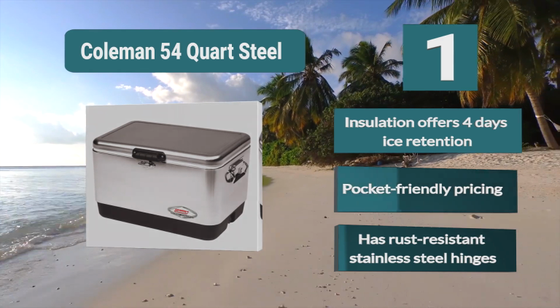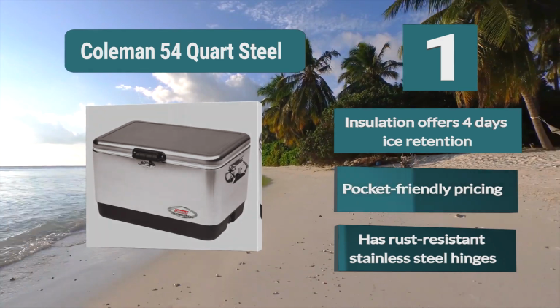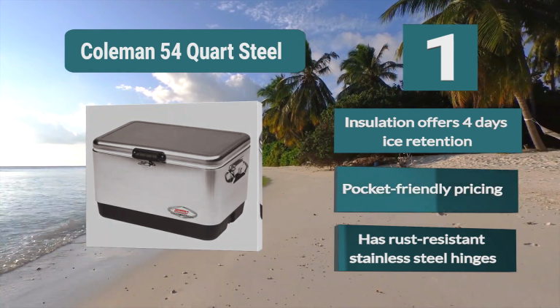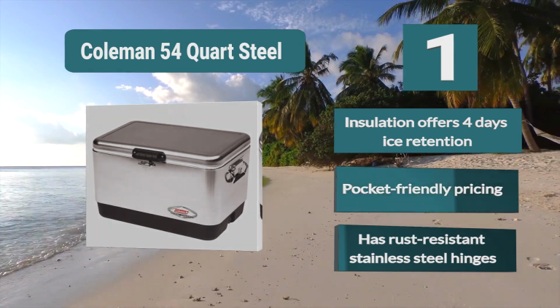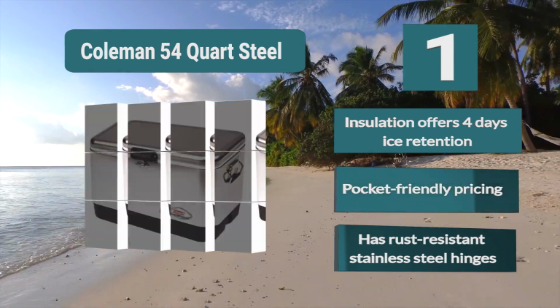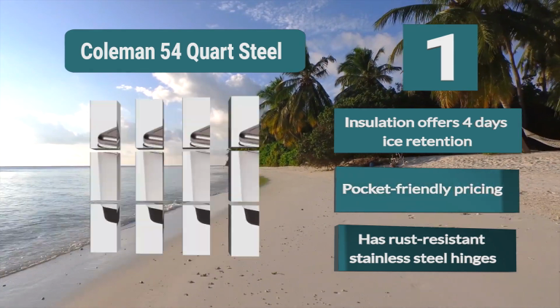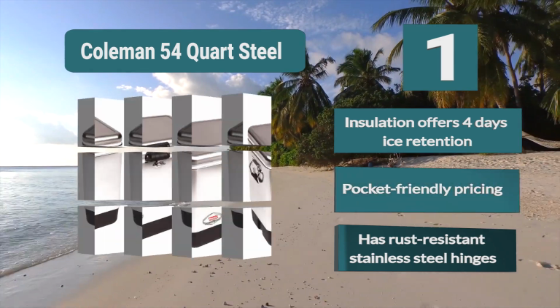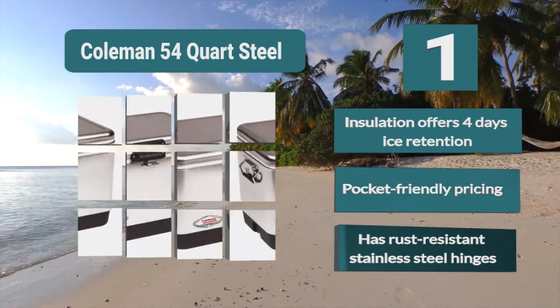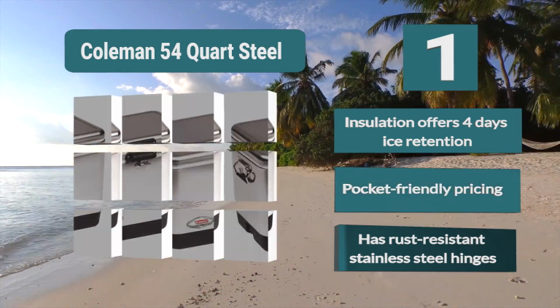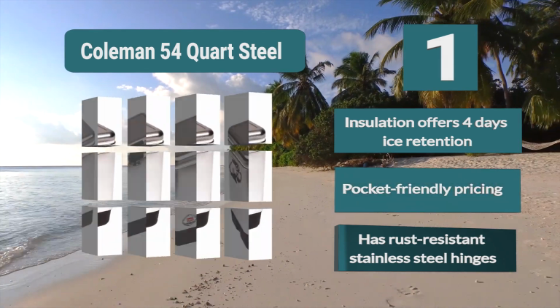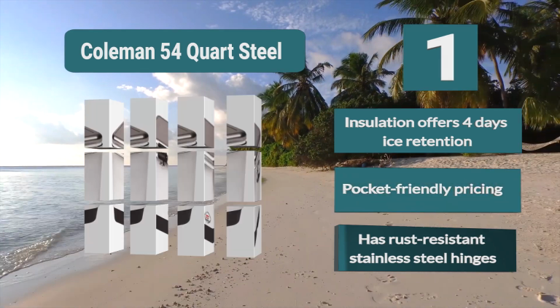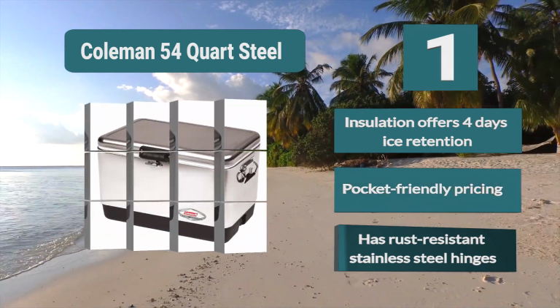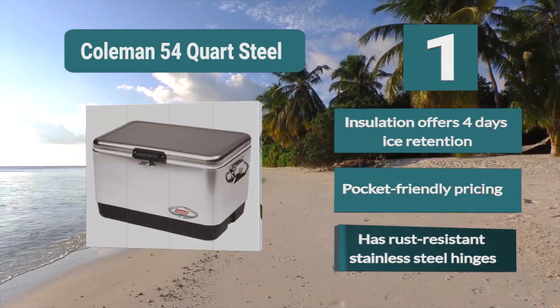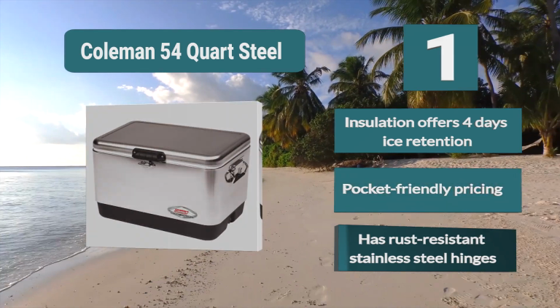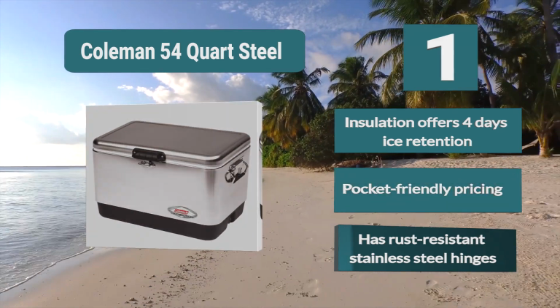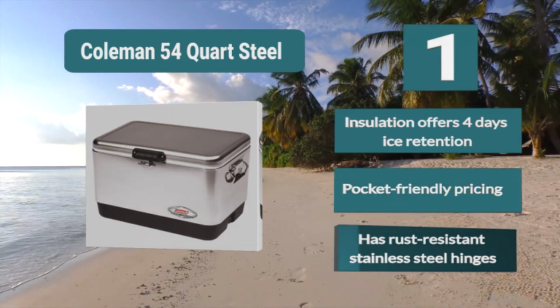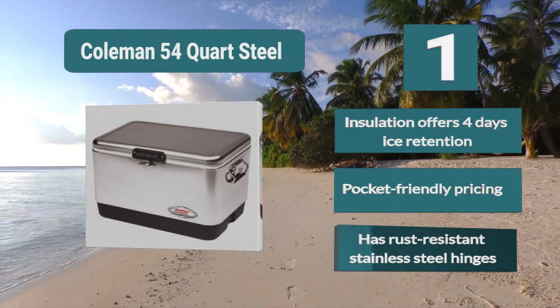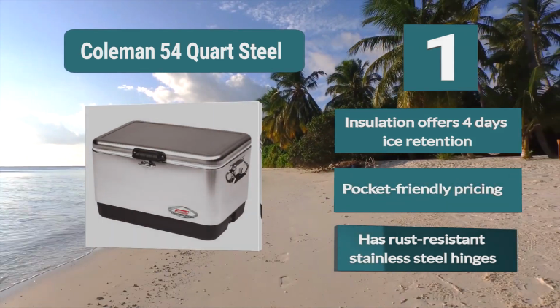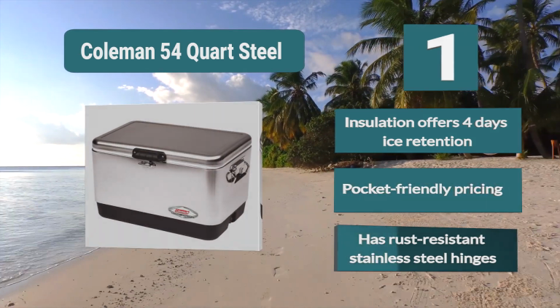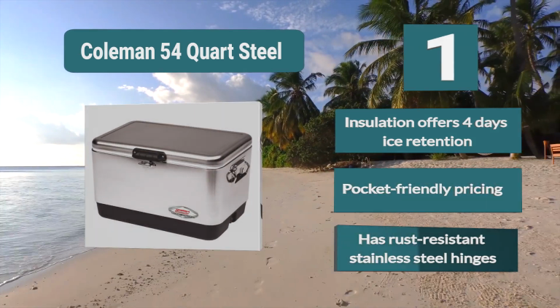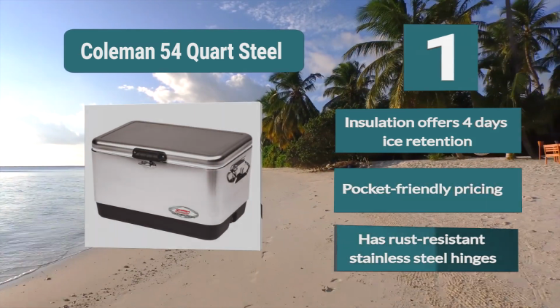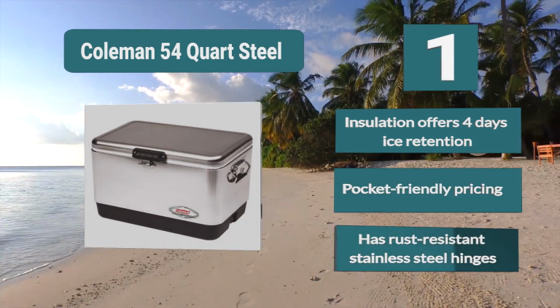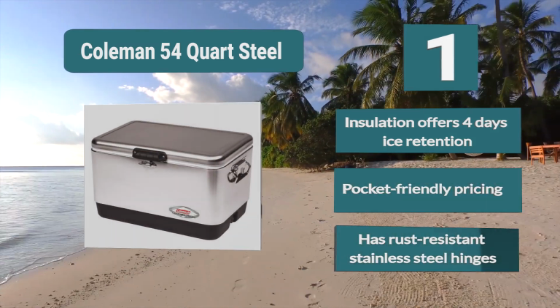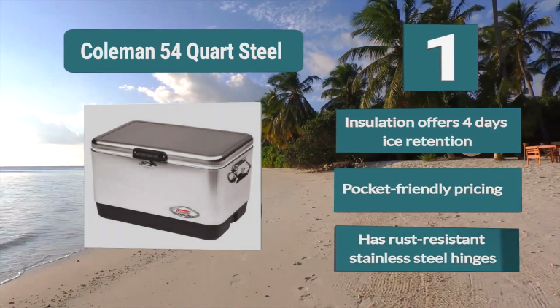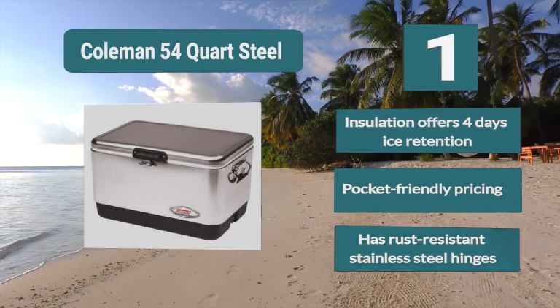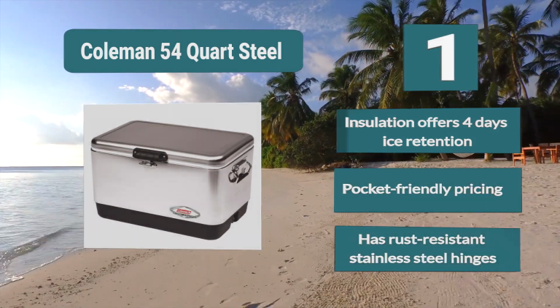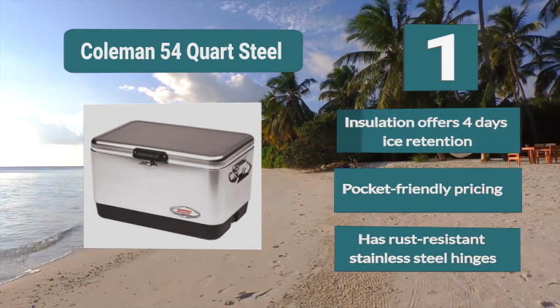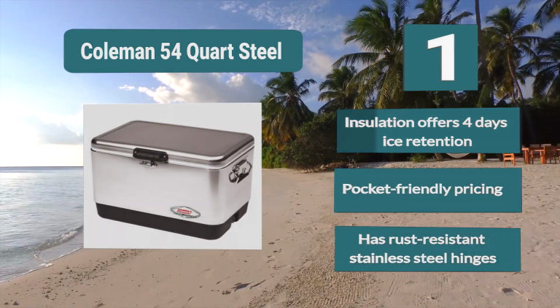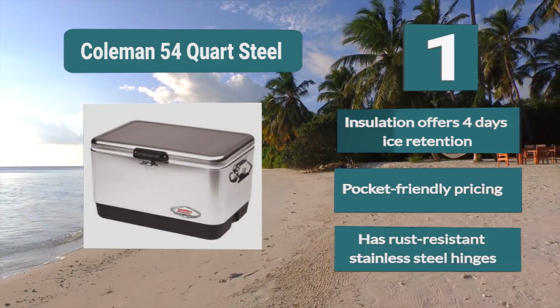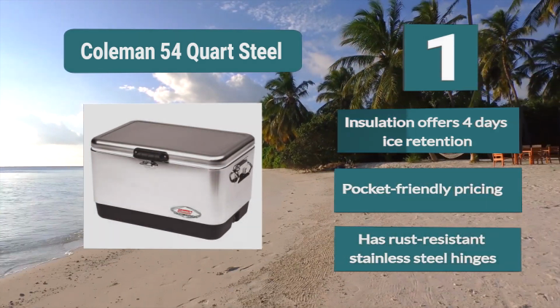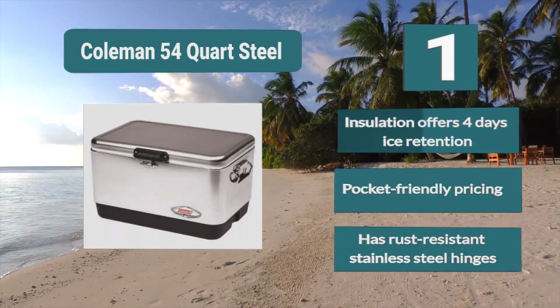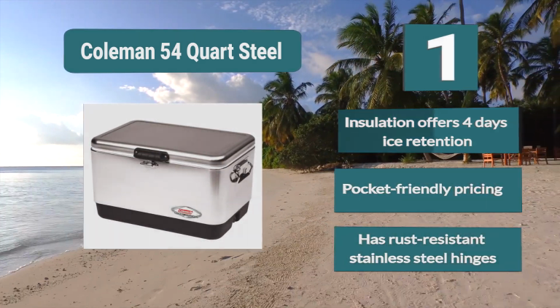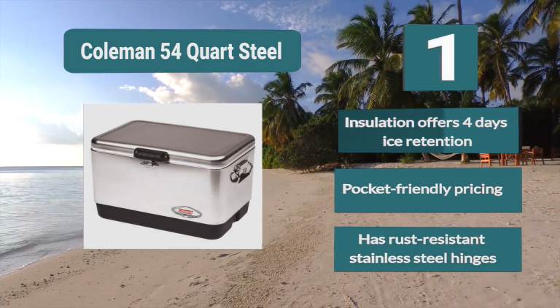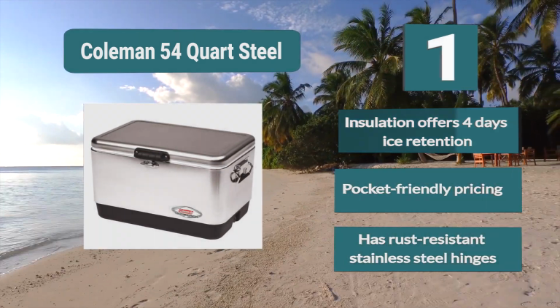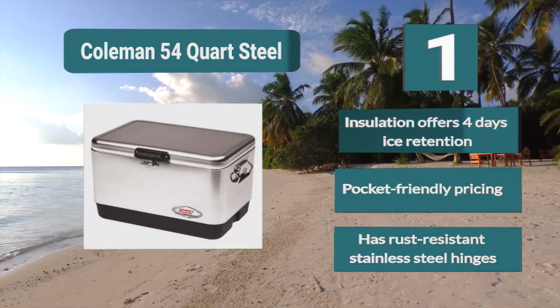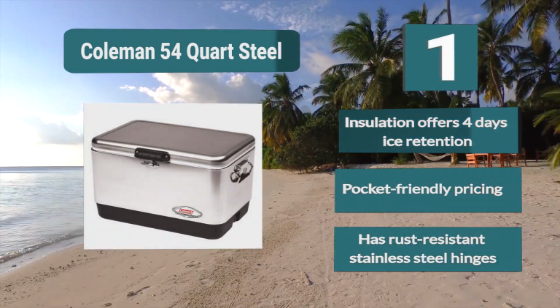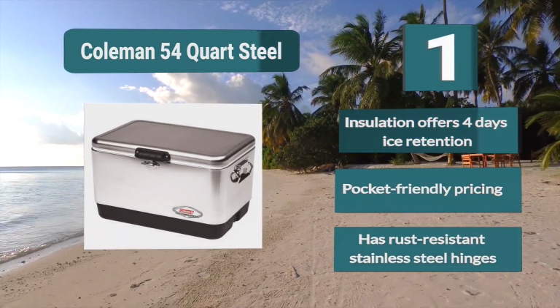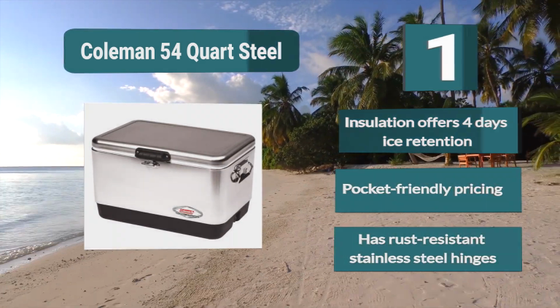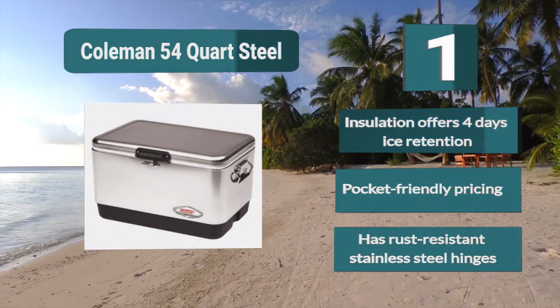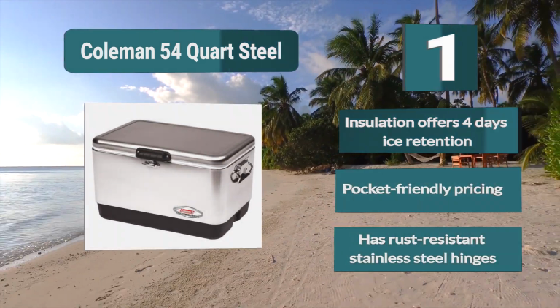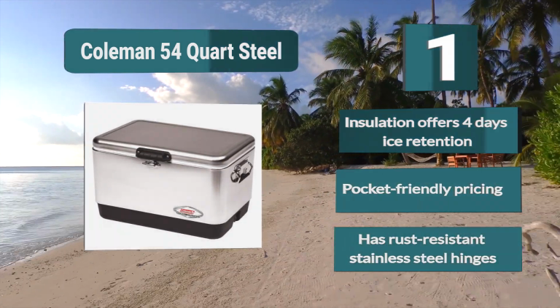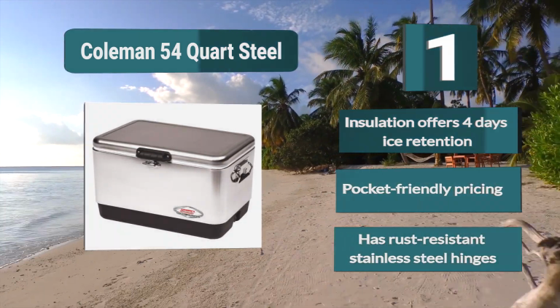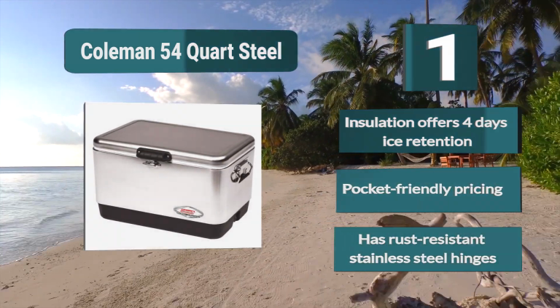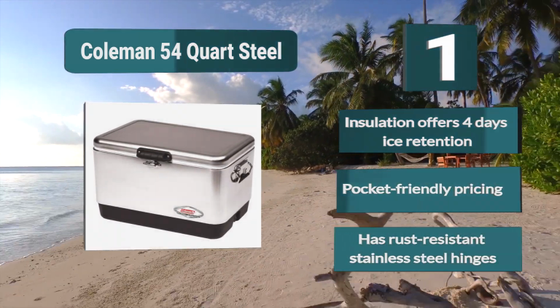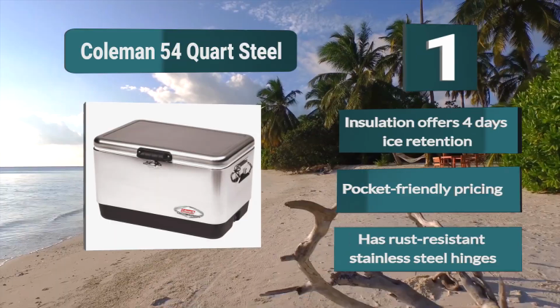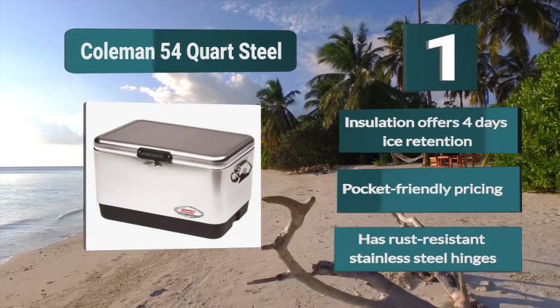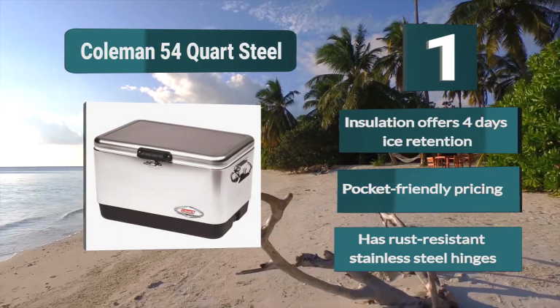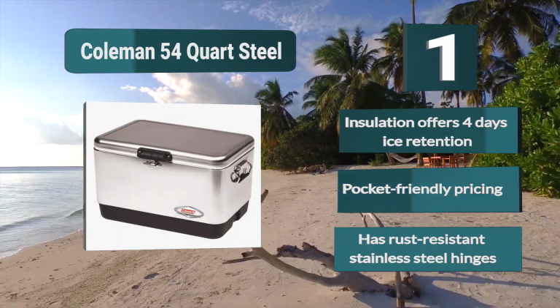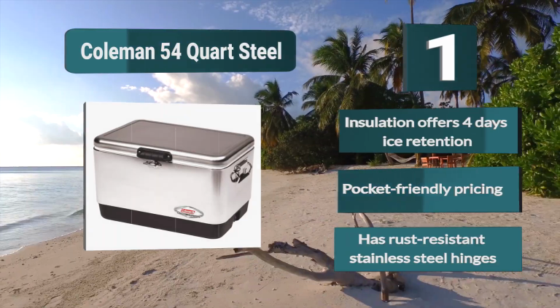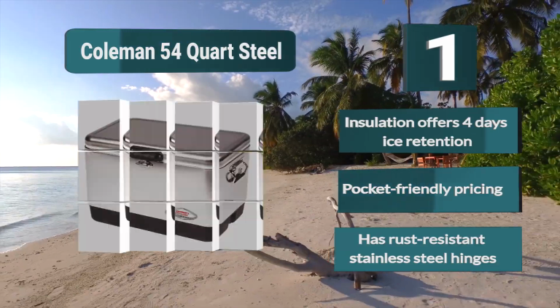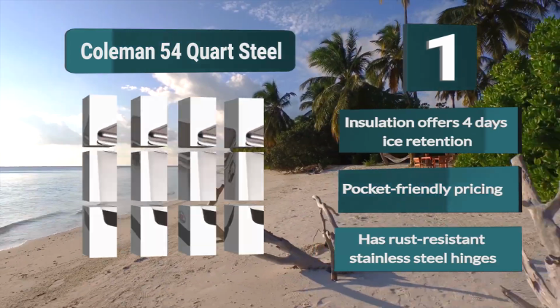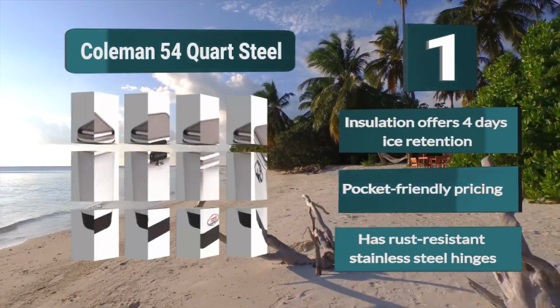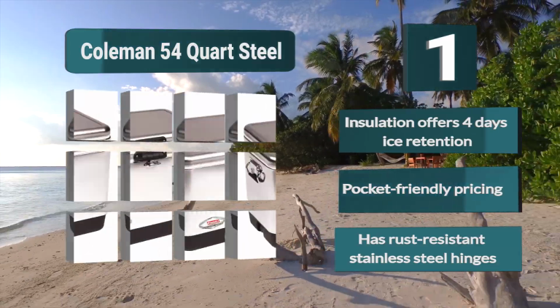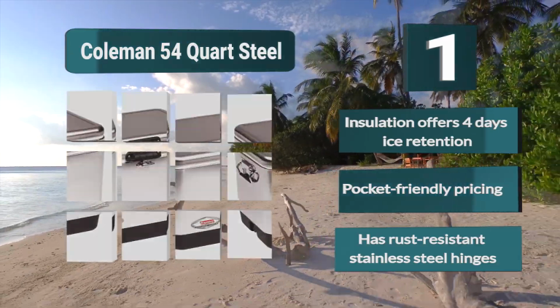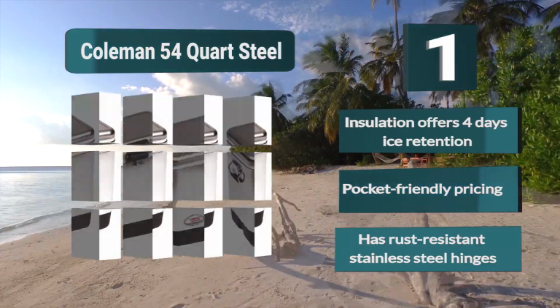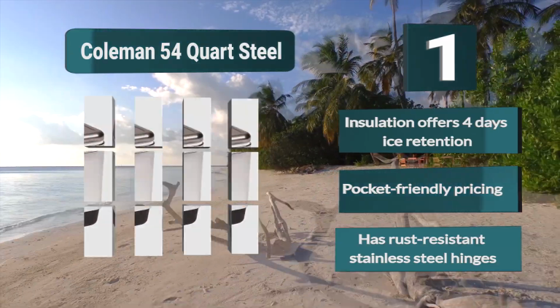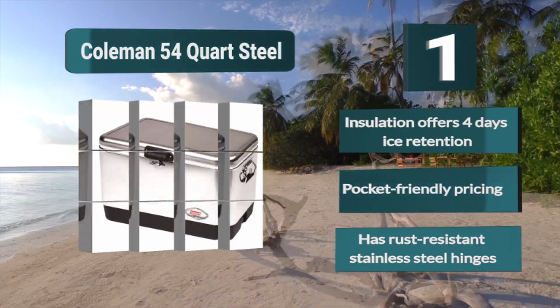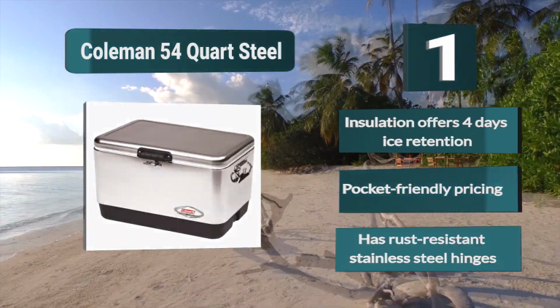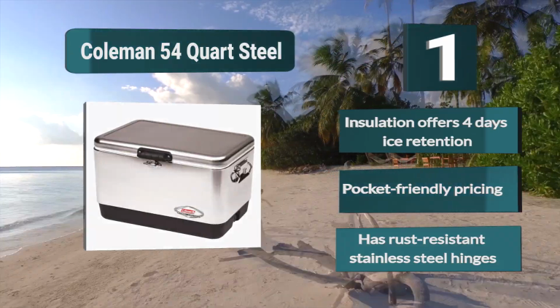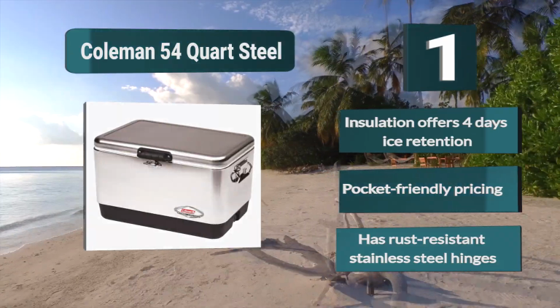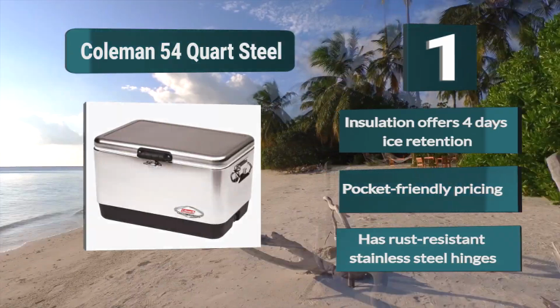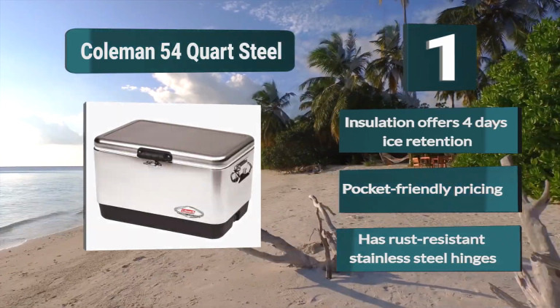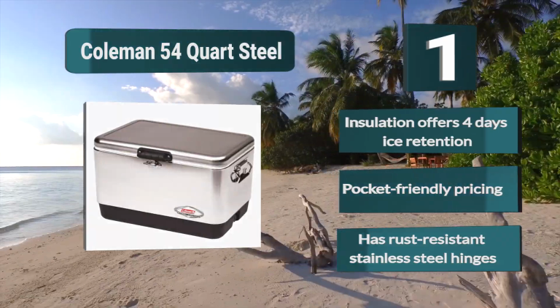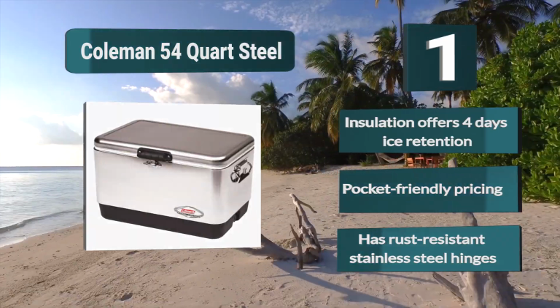Key features: insulation offers 4 days of ice retention, pocket-friendly pricing, and rust-resistant stainless steel hinges.